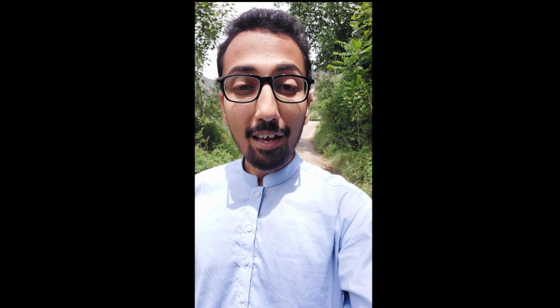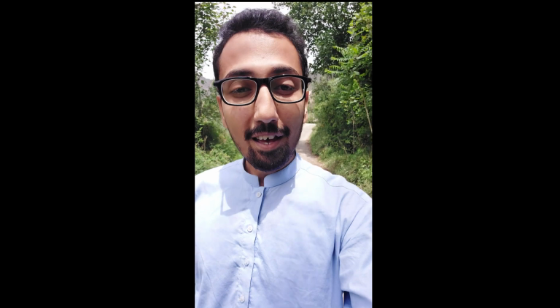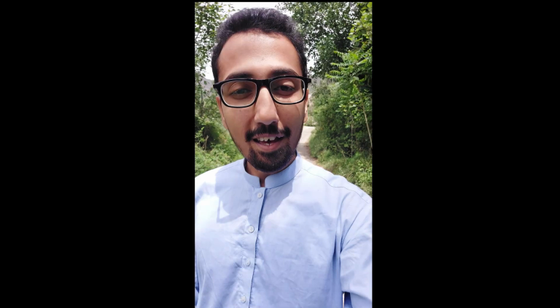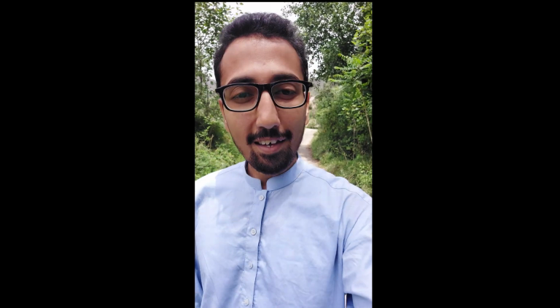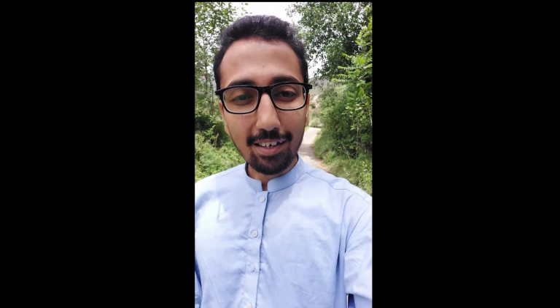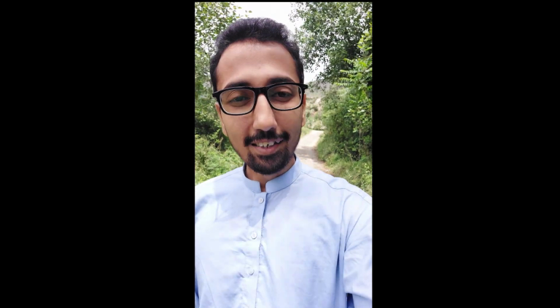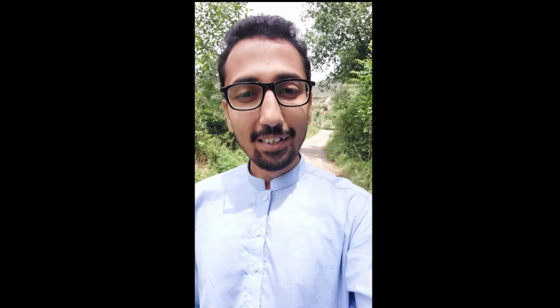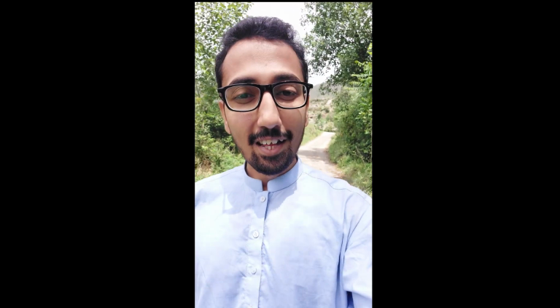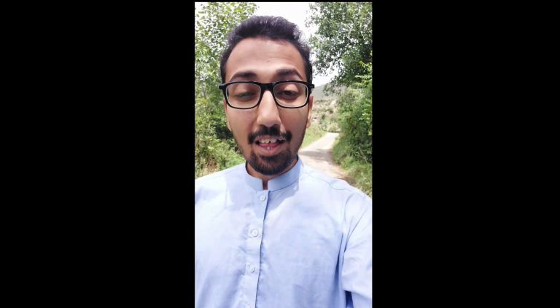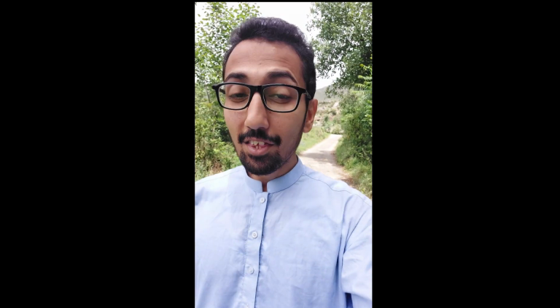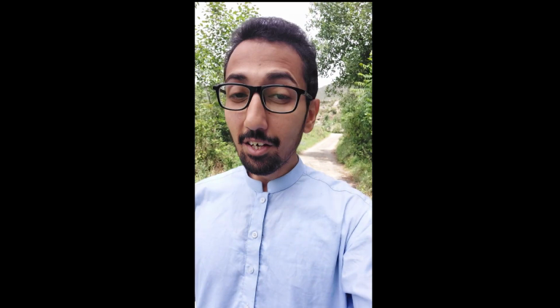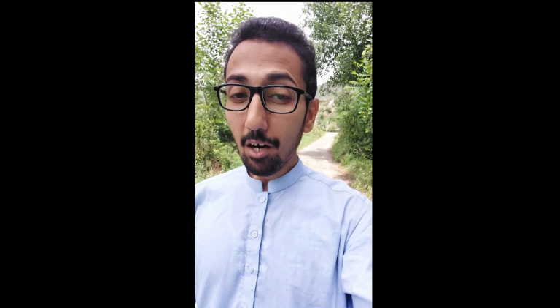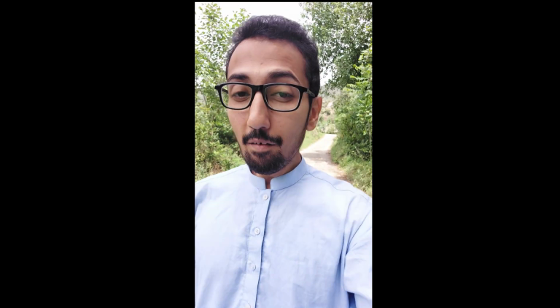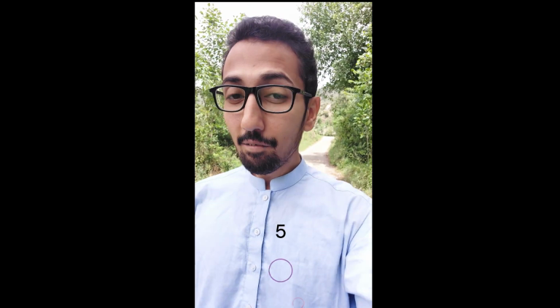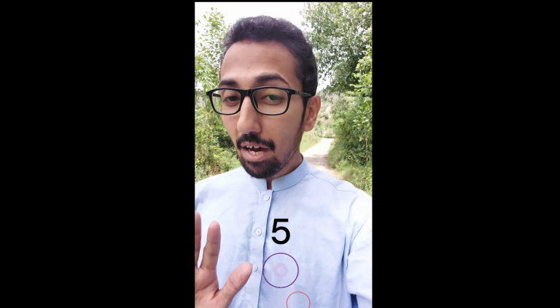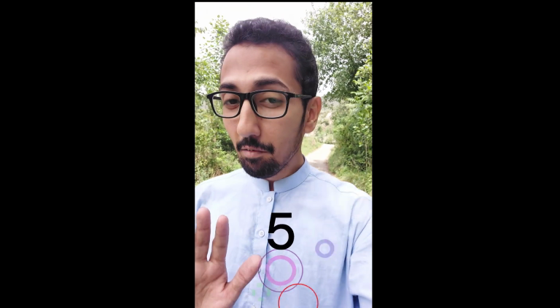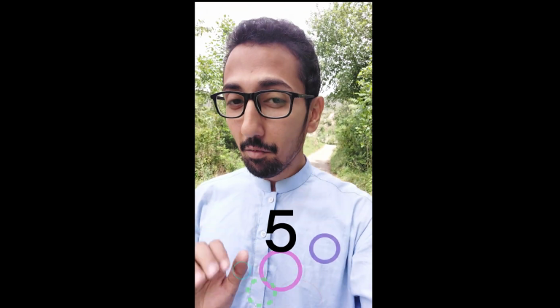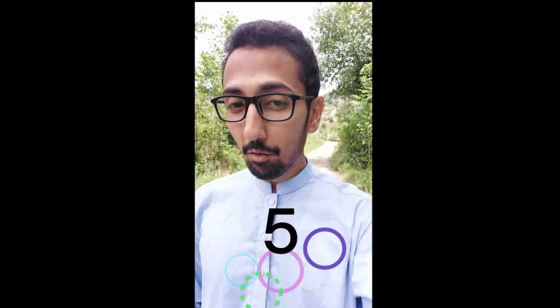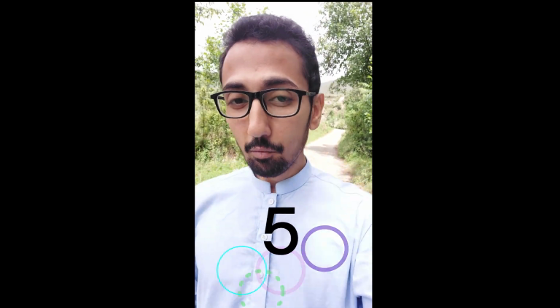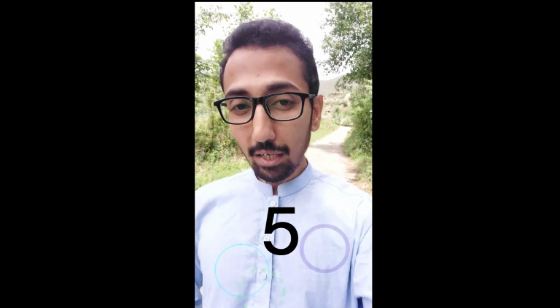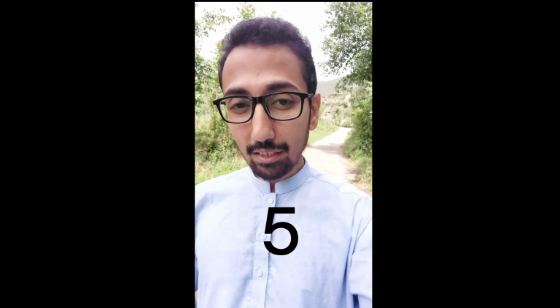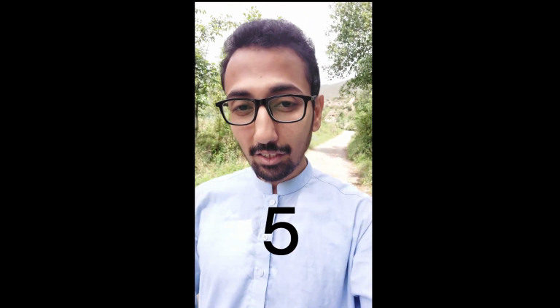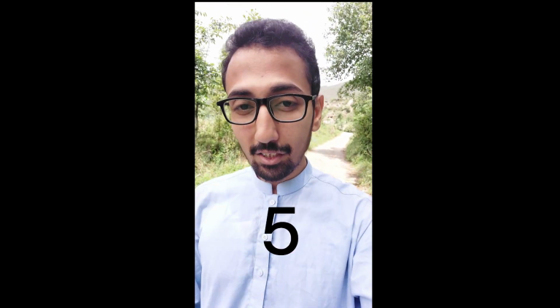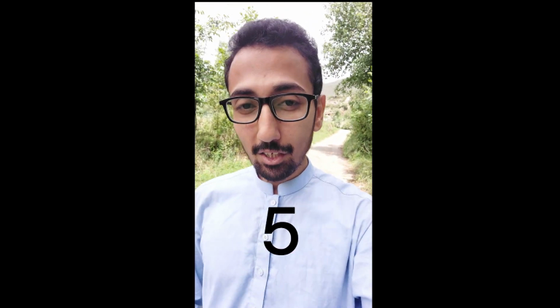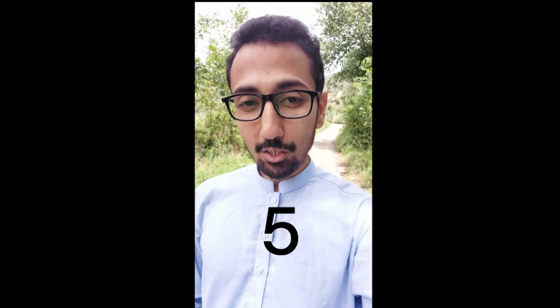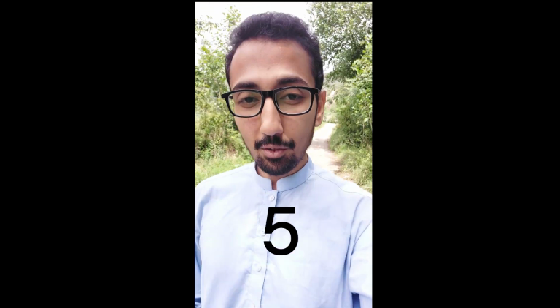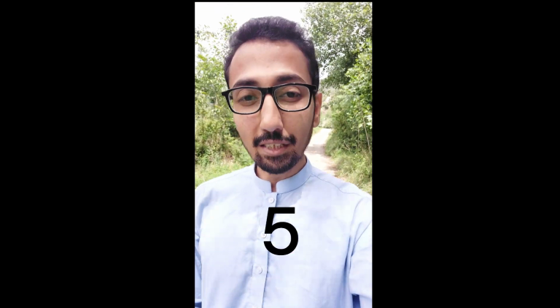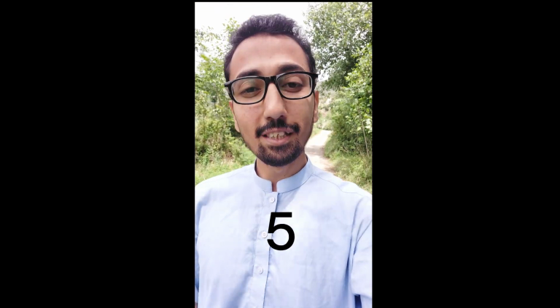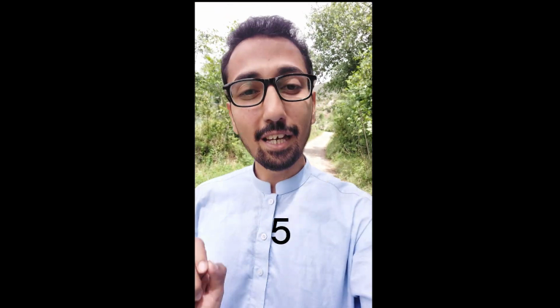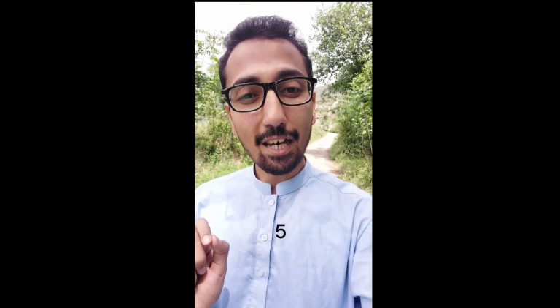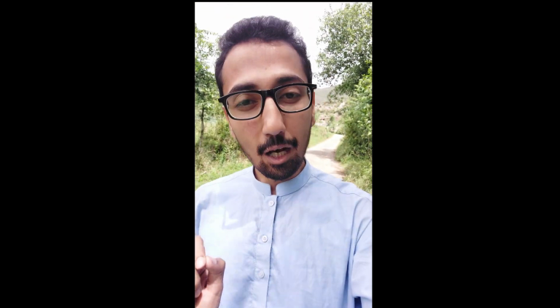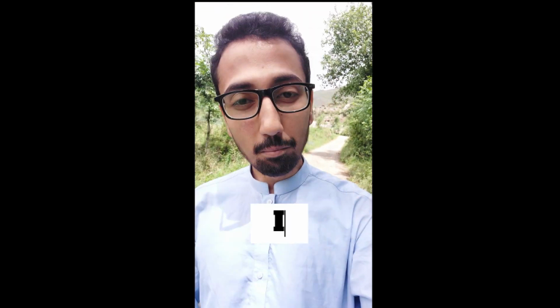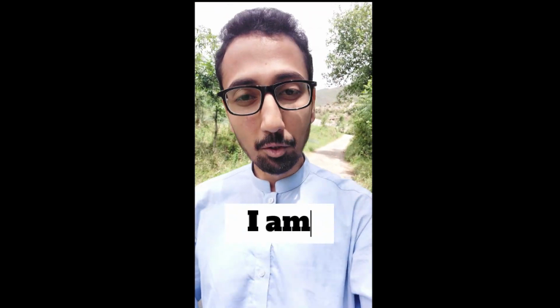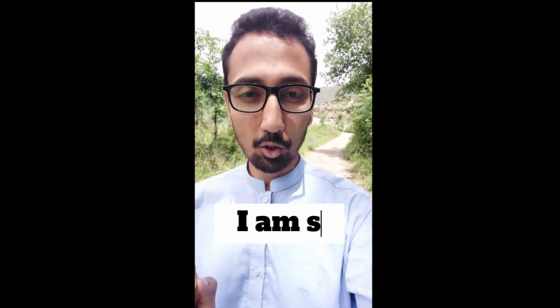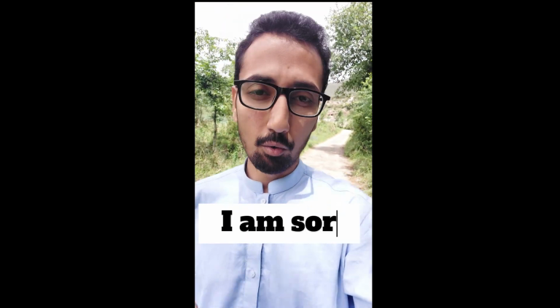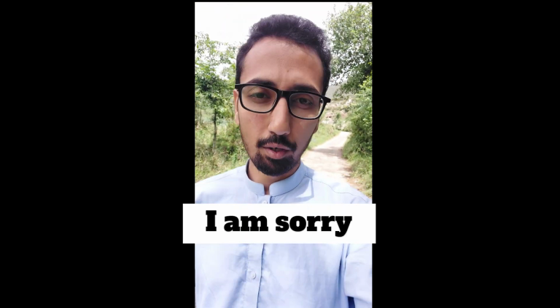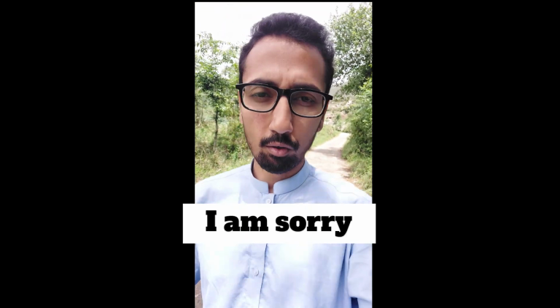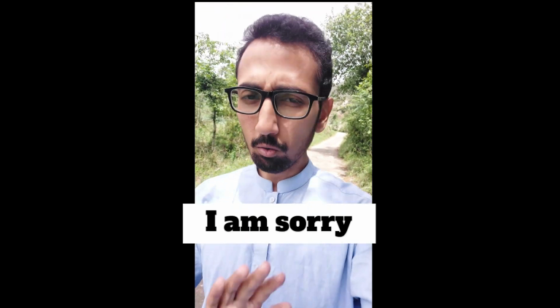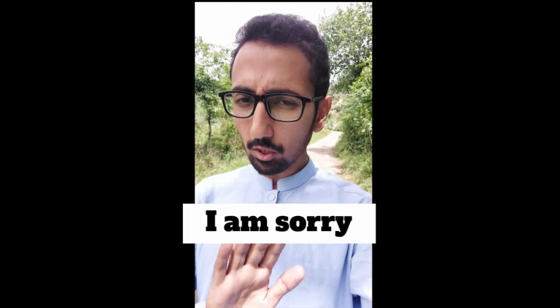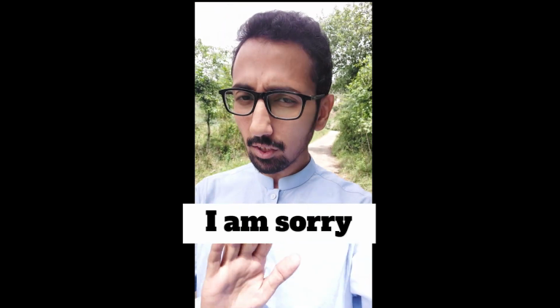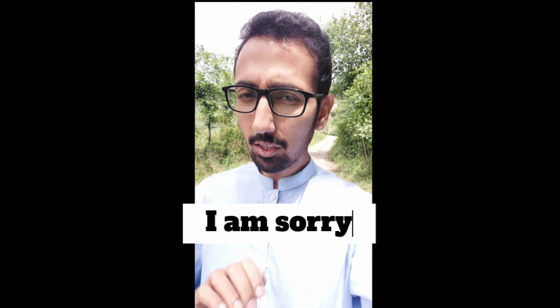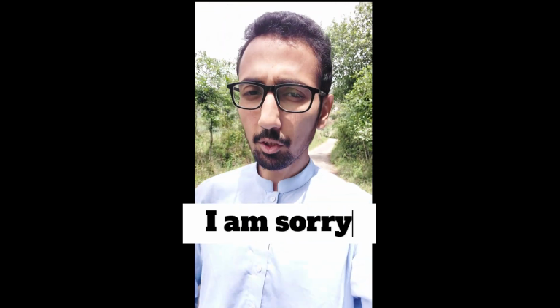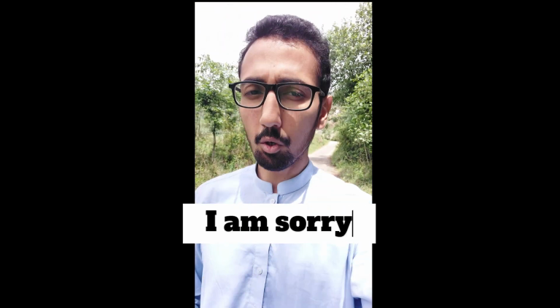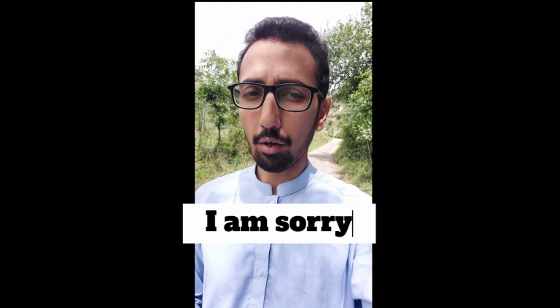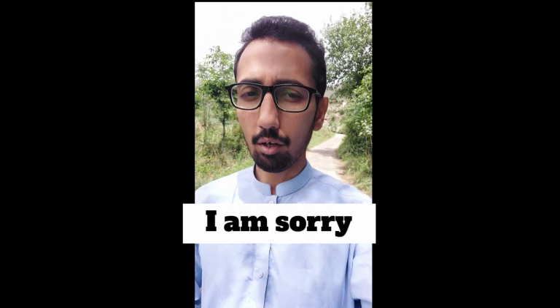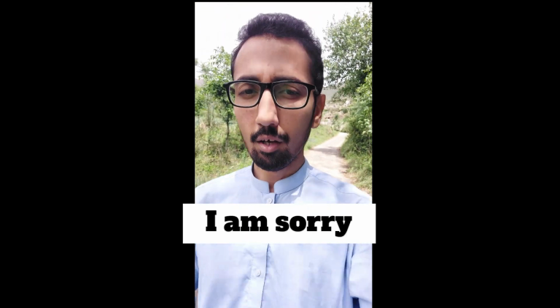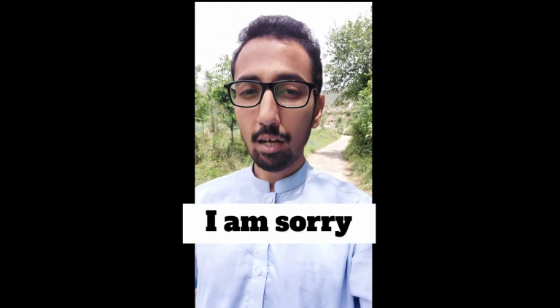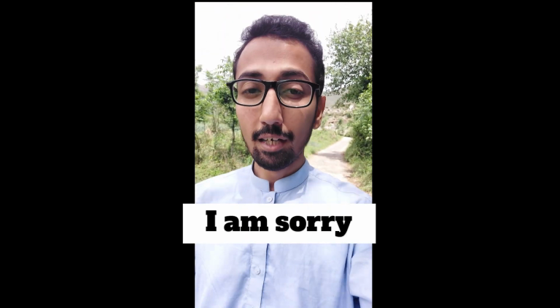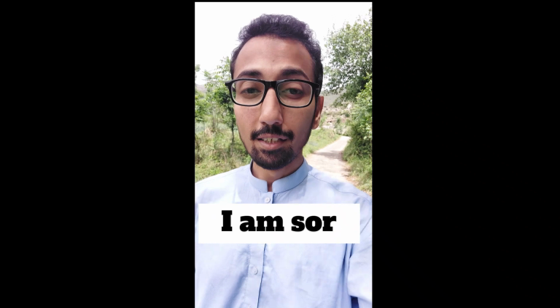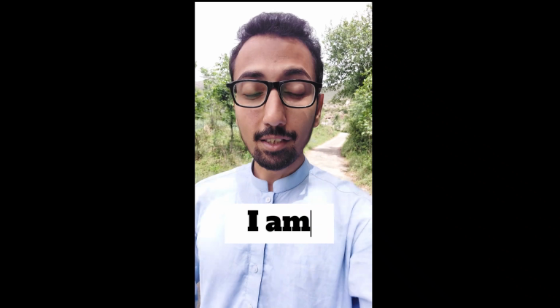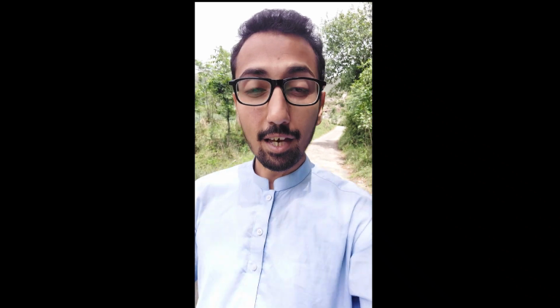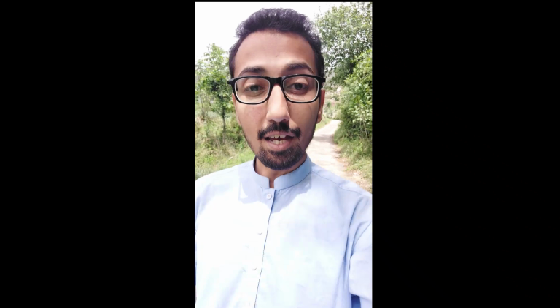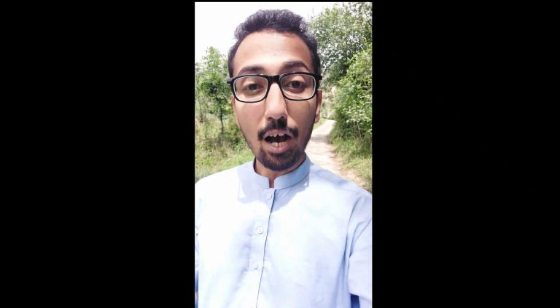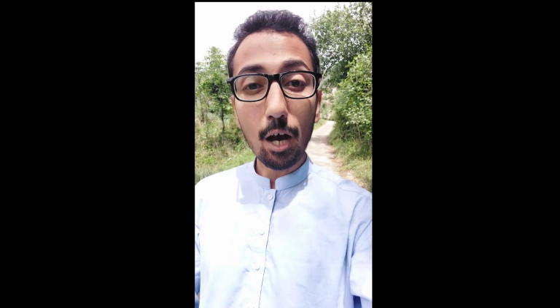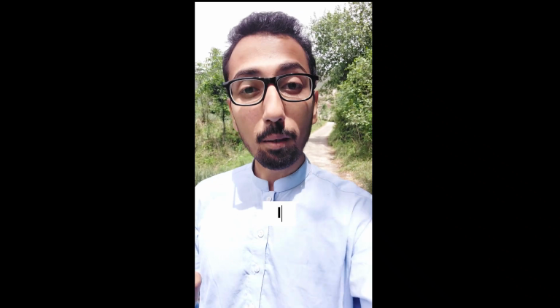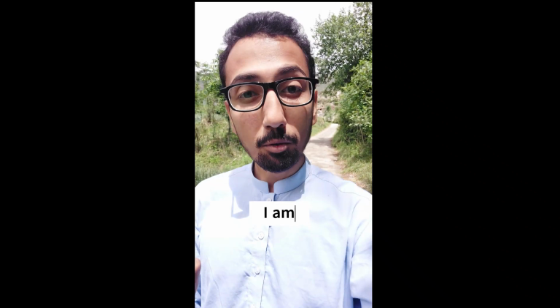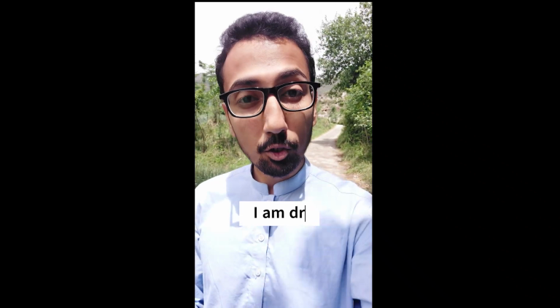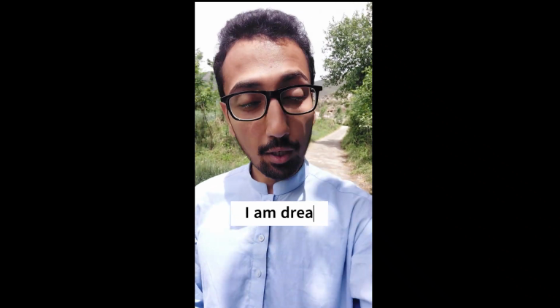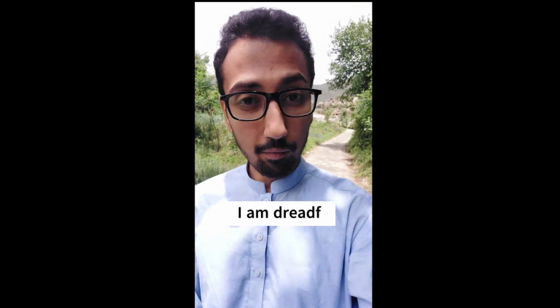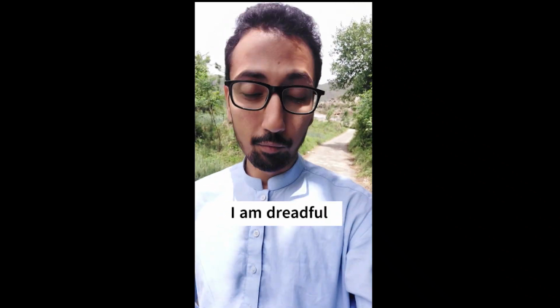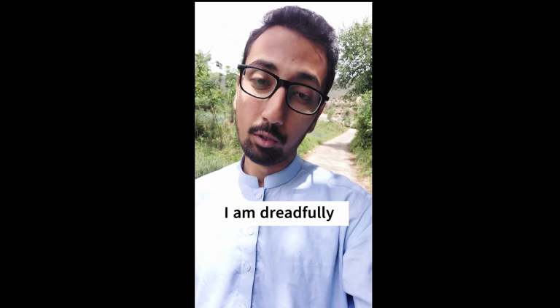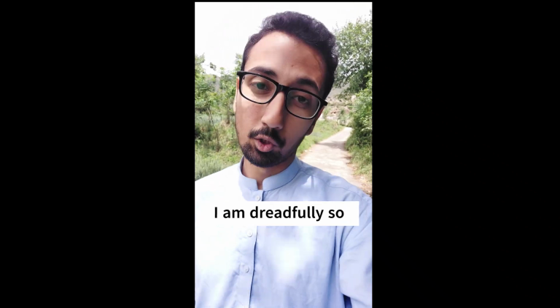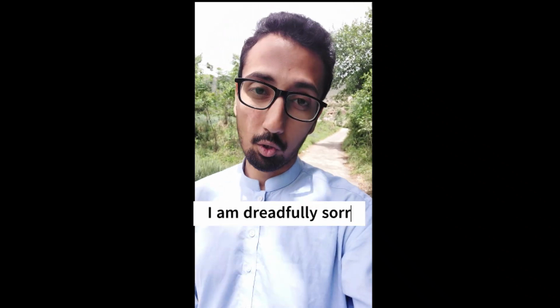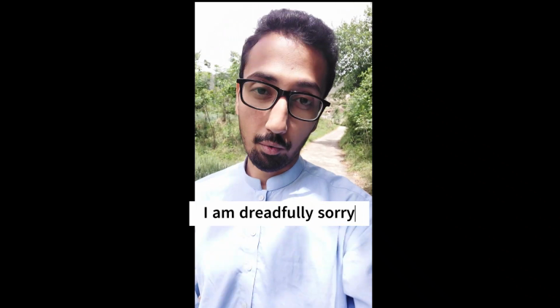Hey, there are five different ways you can say I'm sorry. Don't just say sorry — say I am dreadfully sorry.